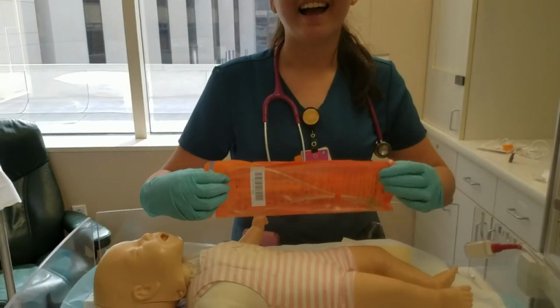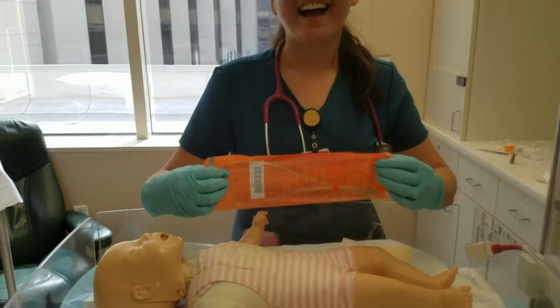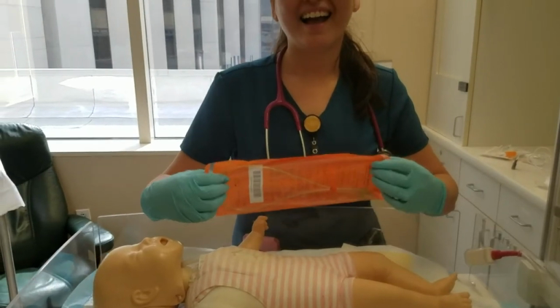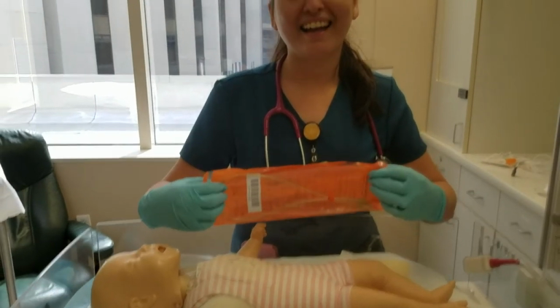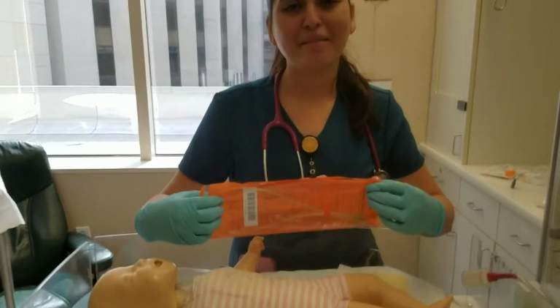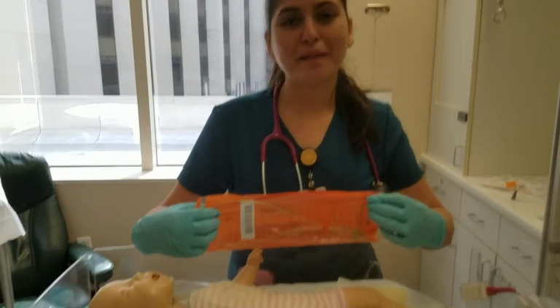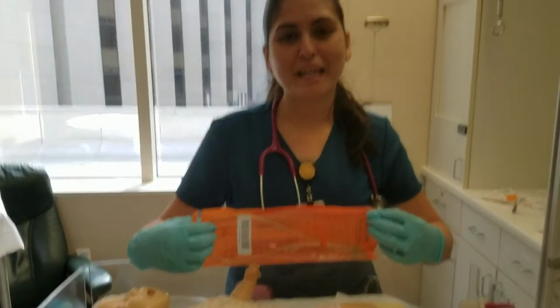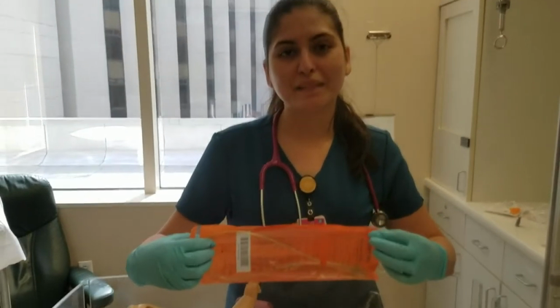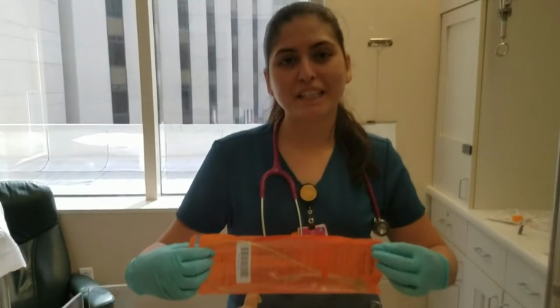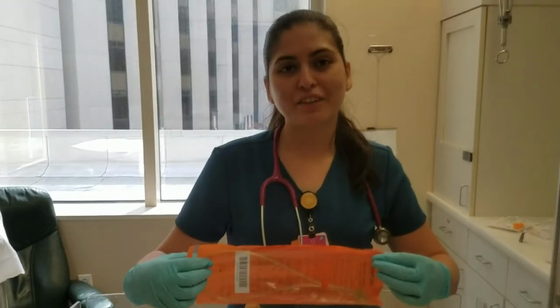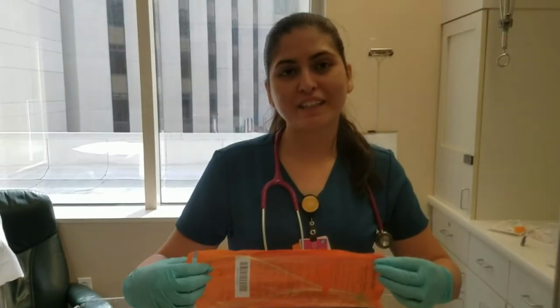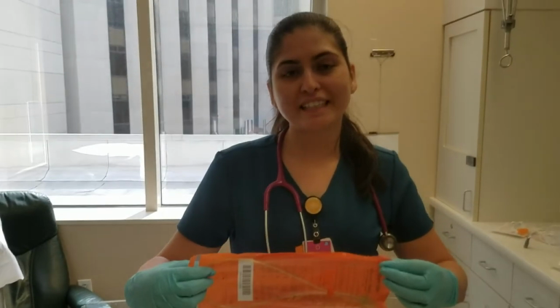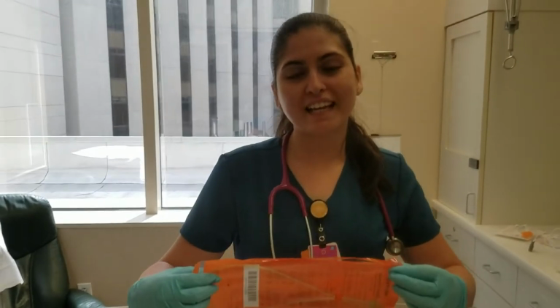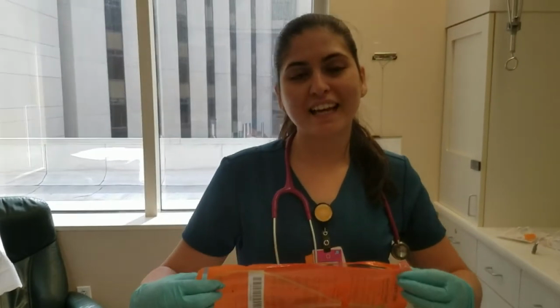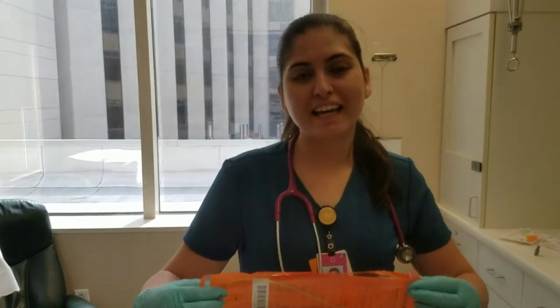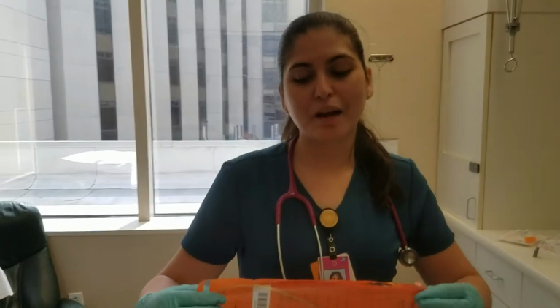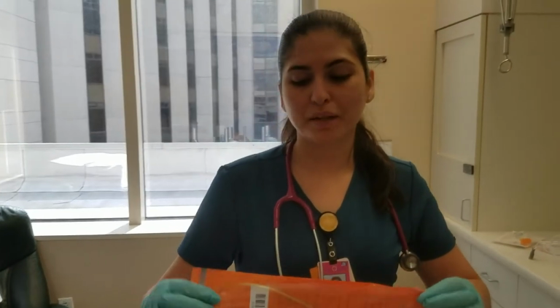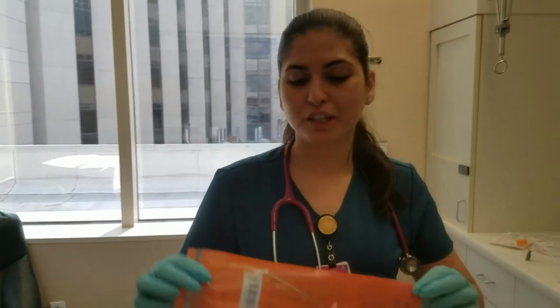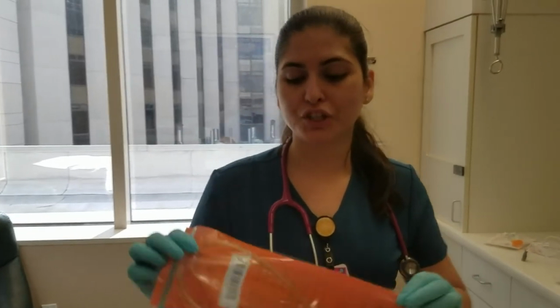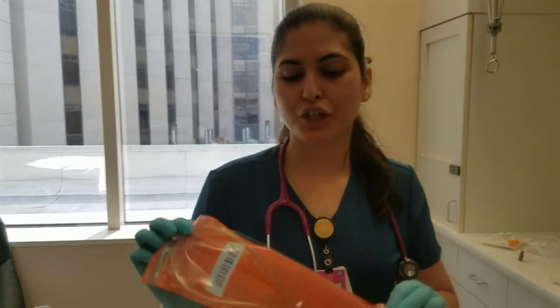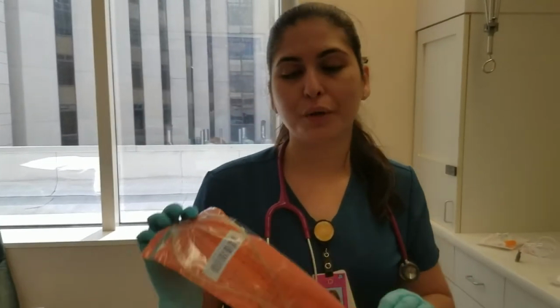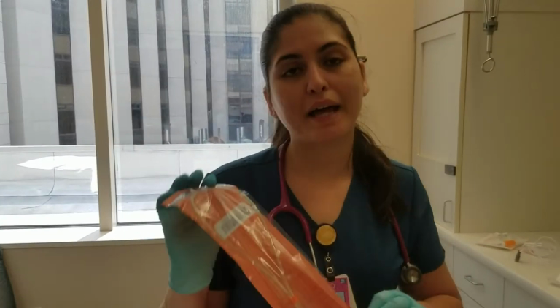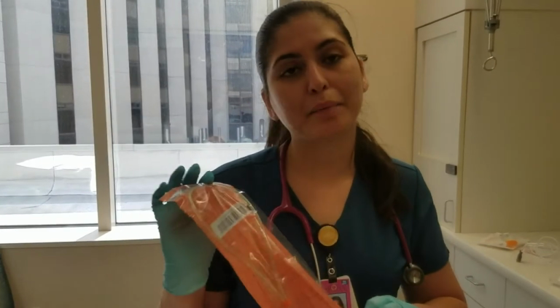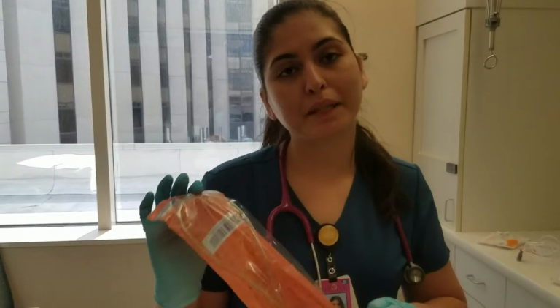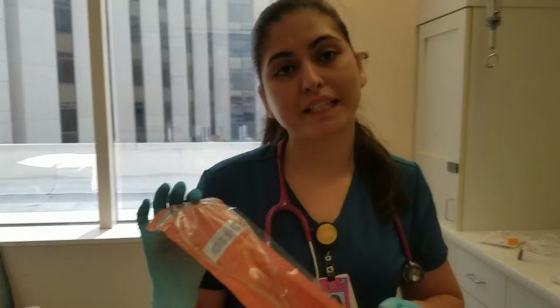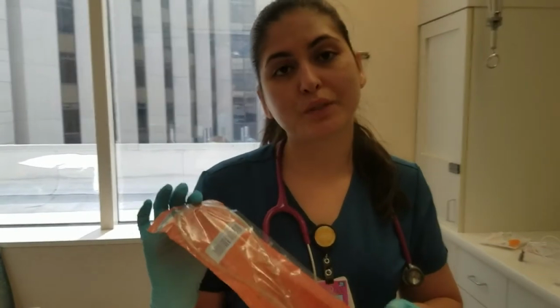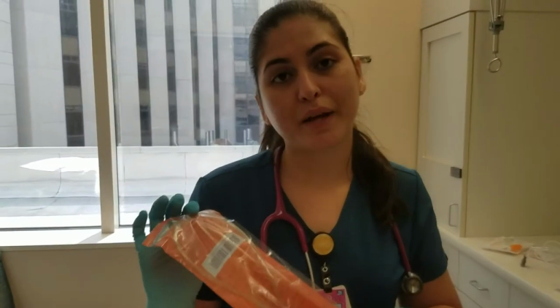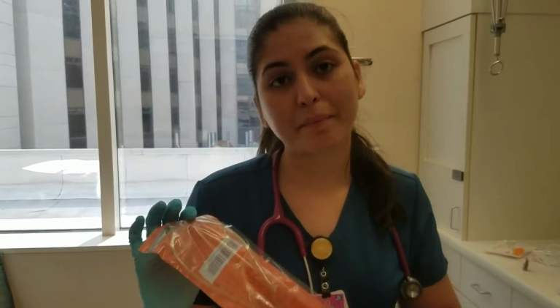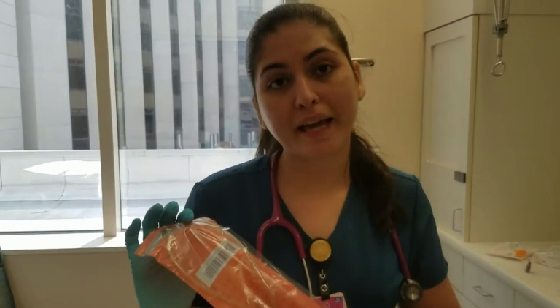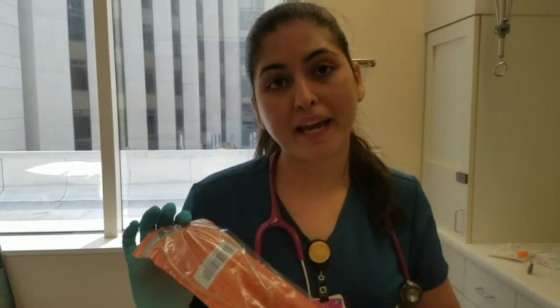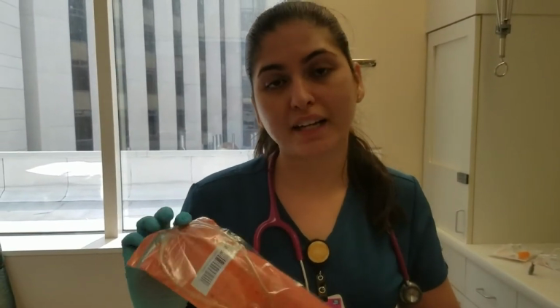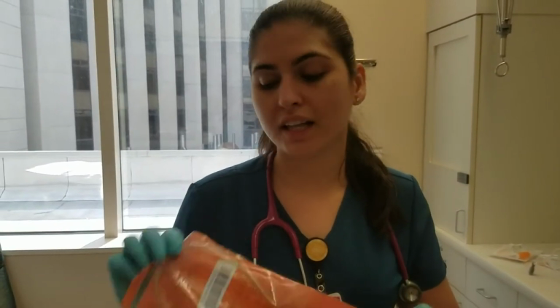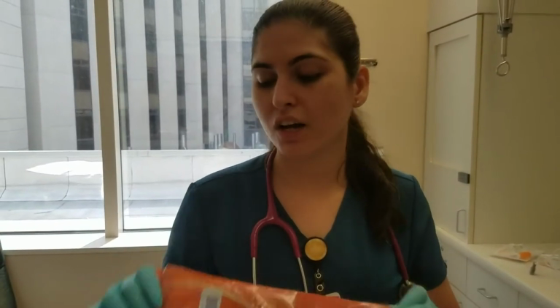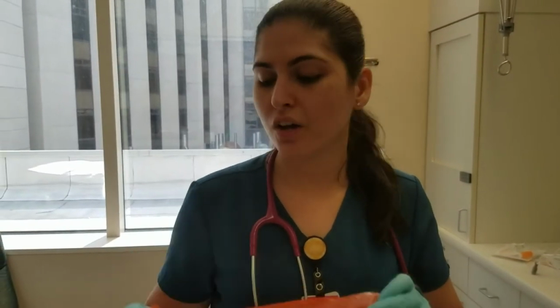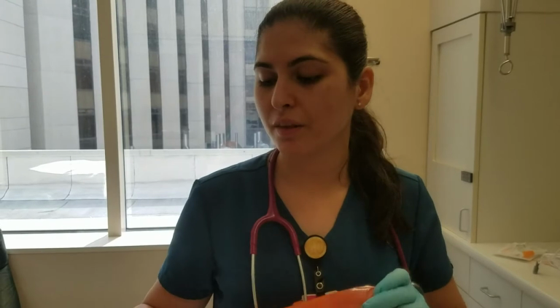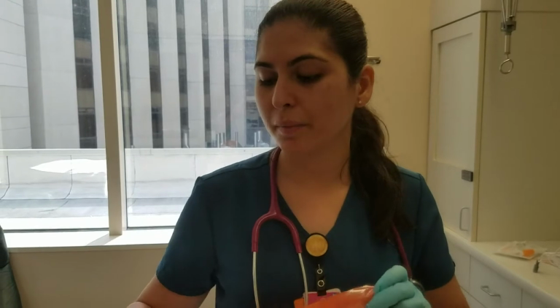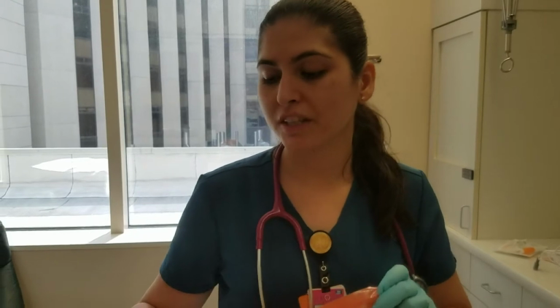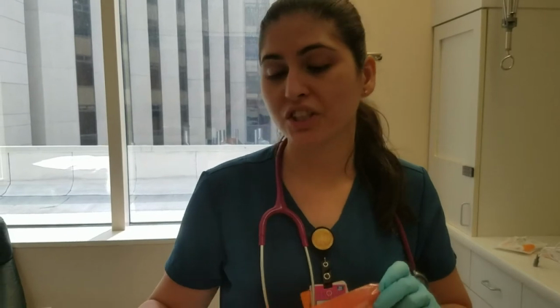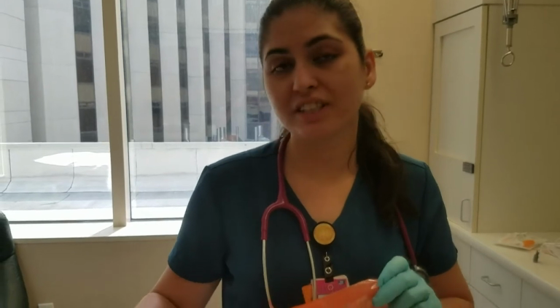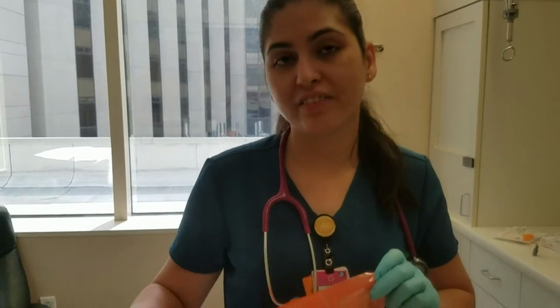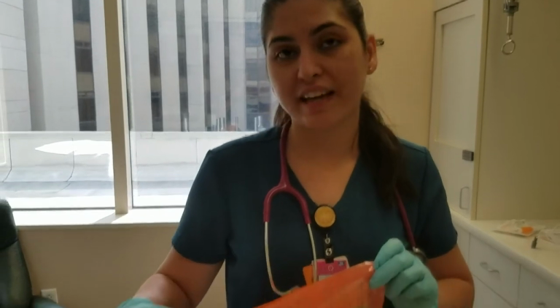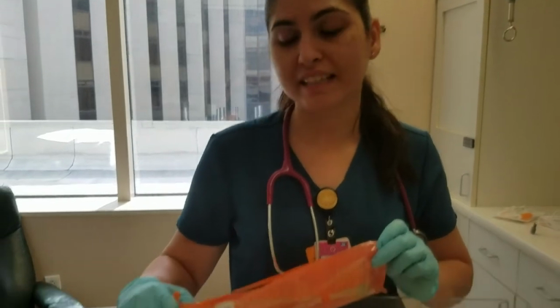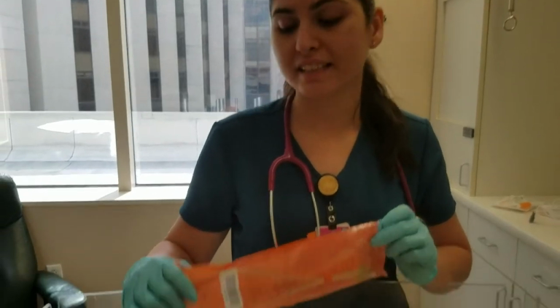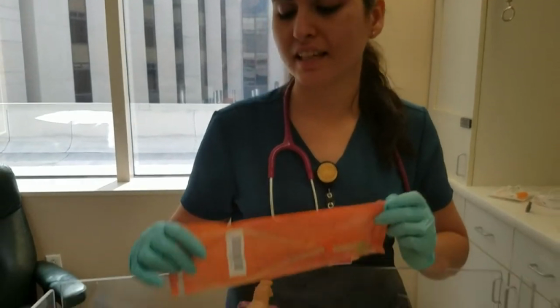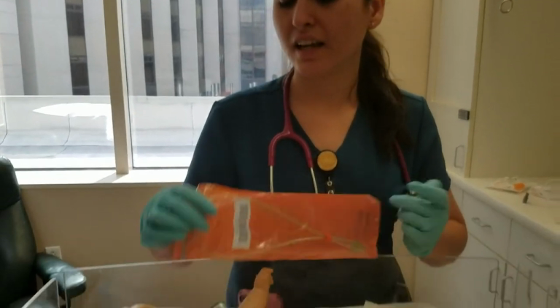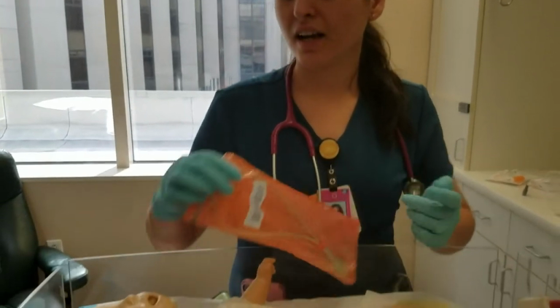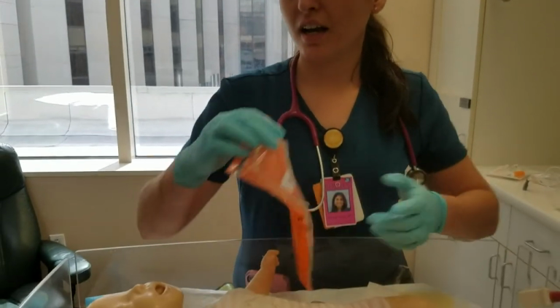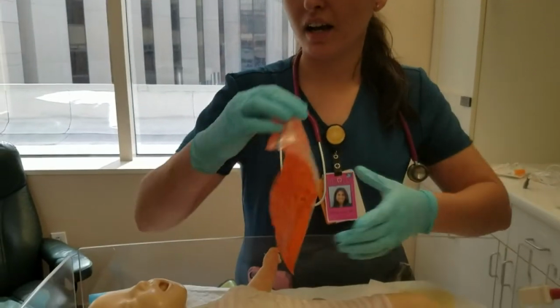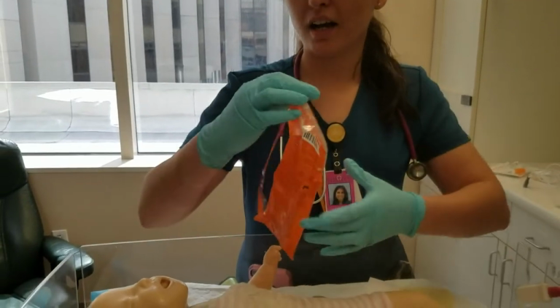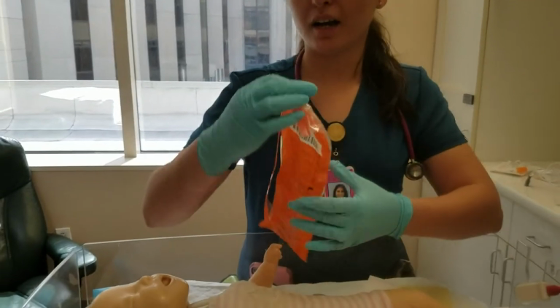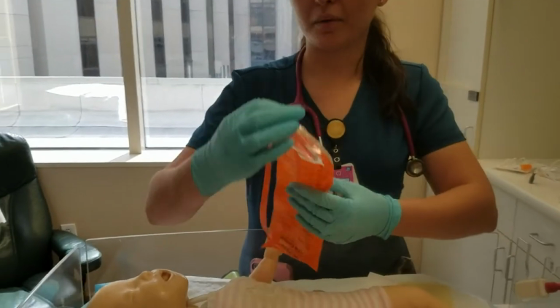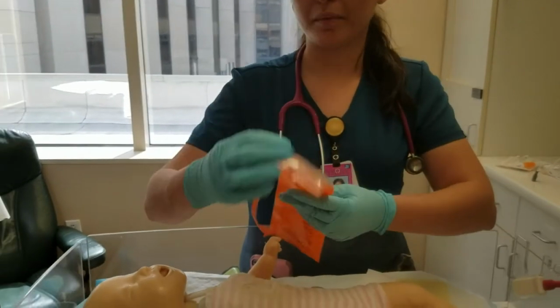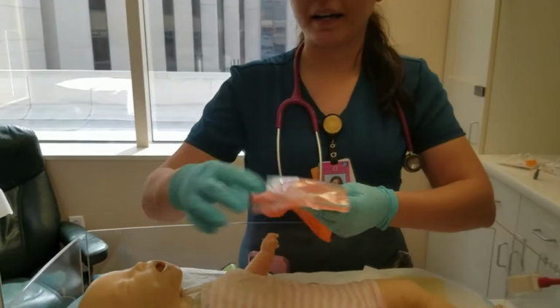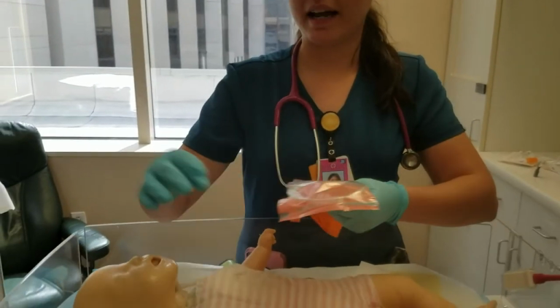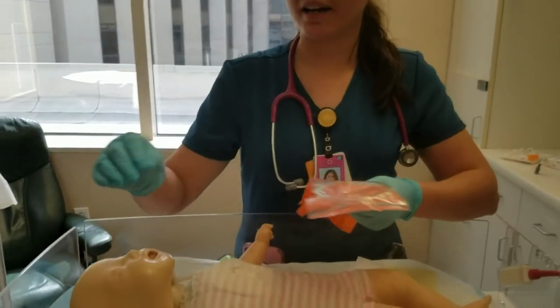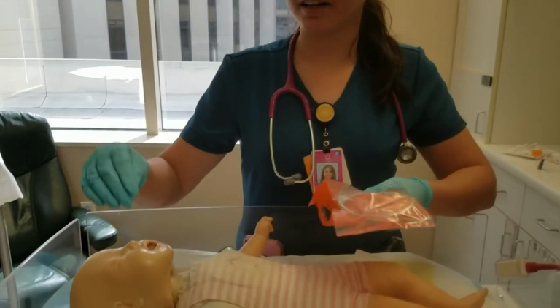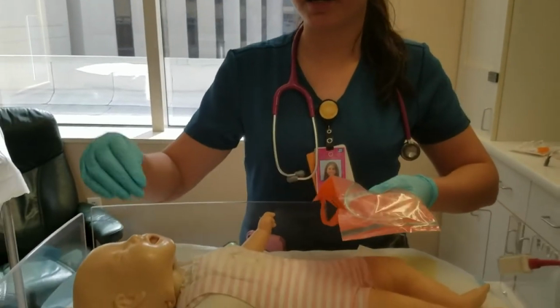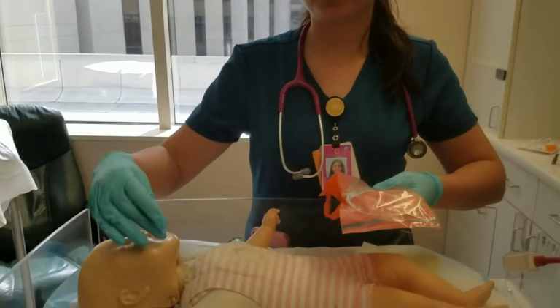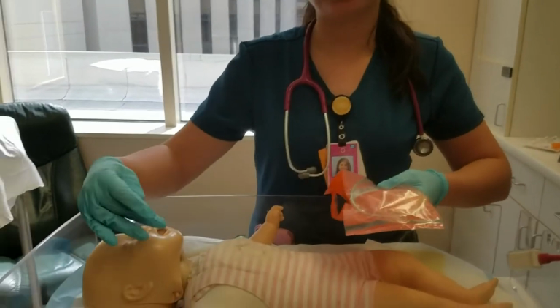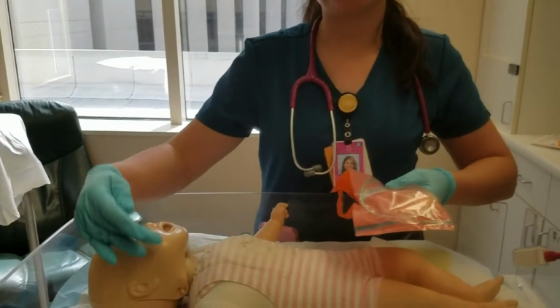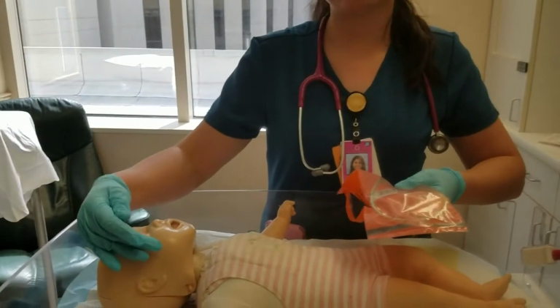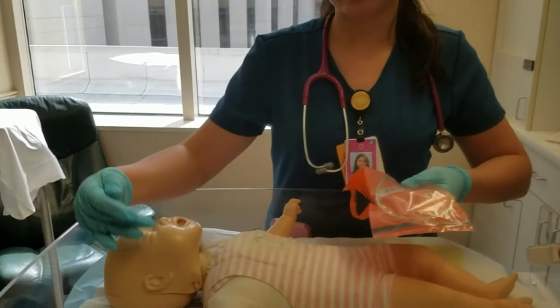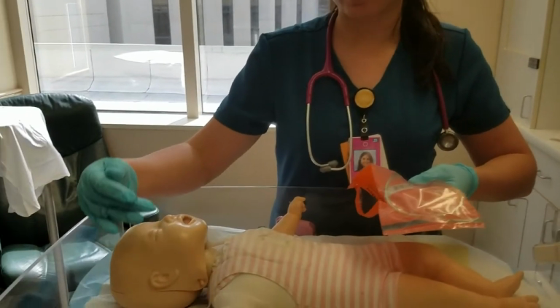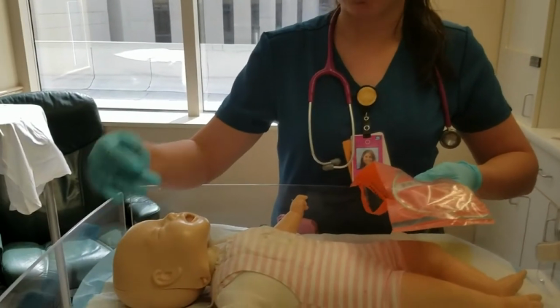Hi, my name is Clarissa and now I'm going to show you how to place a RAM cannula on the patient's face and how to adhere it with tape.